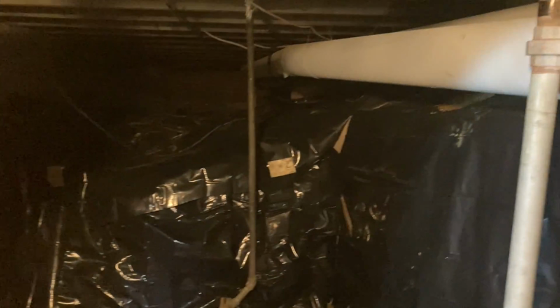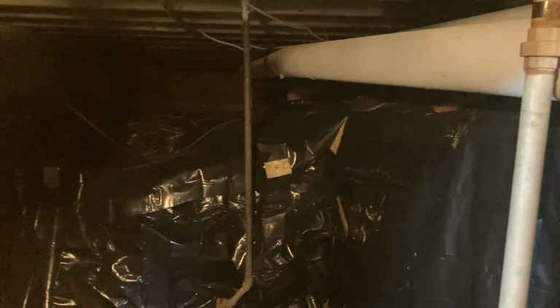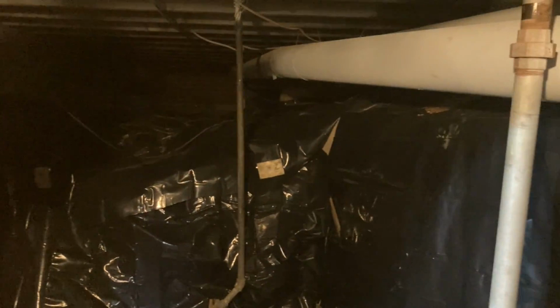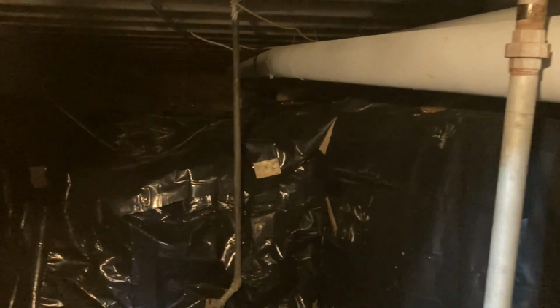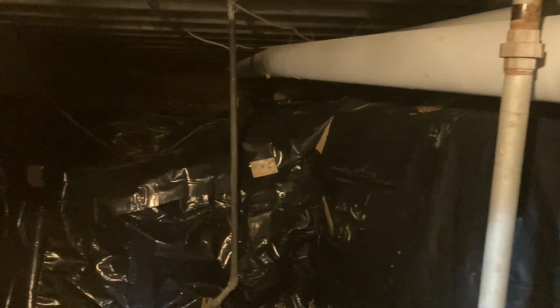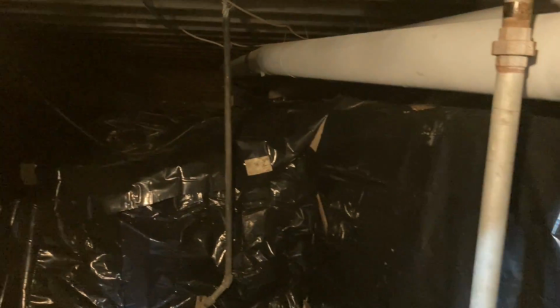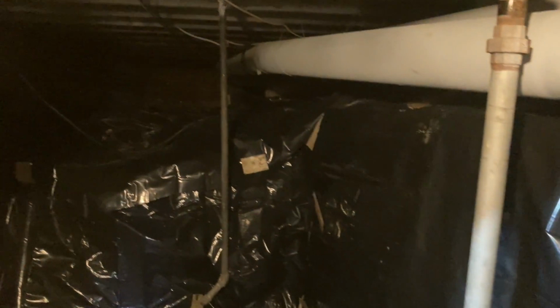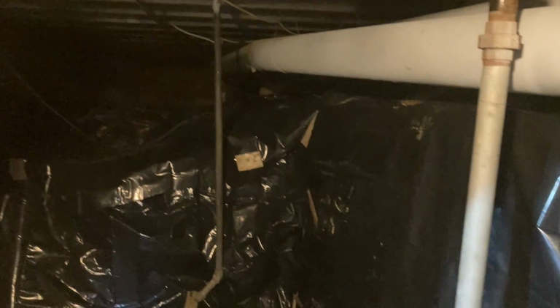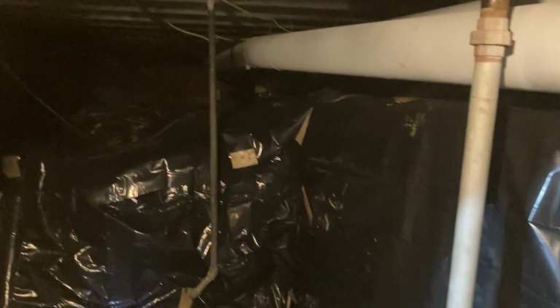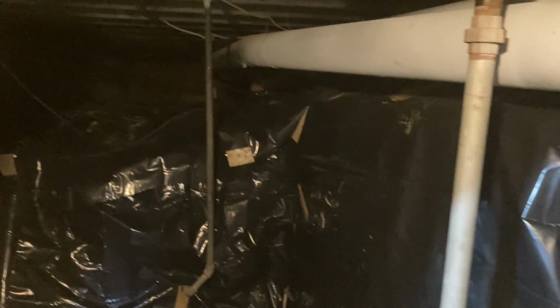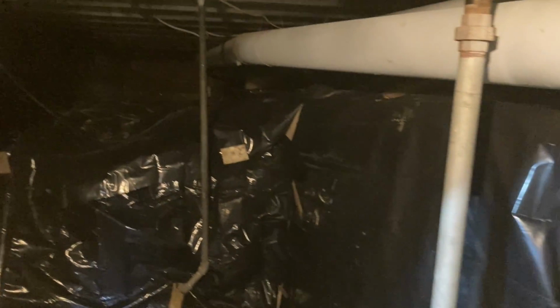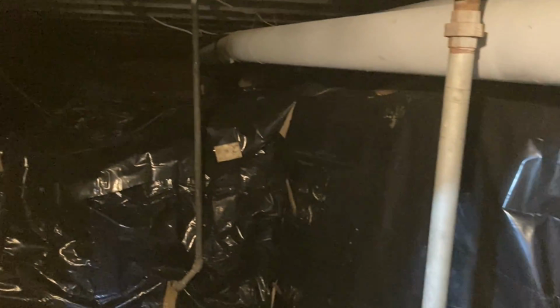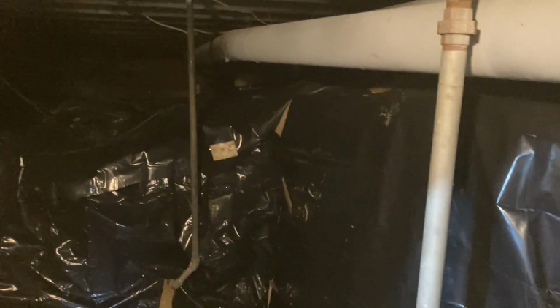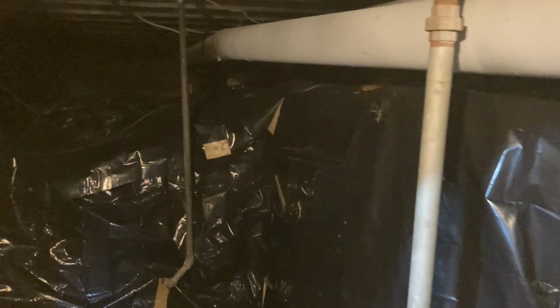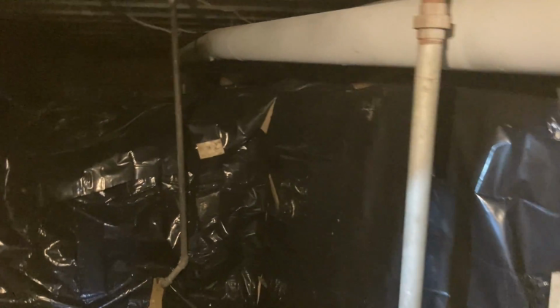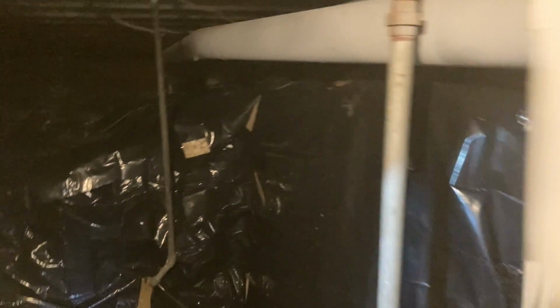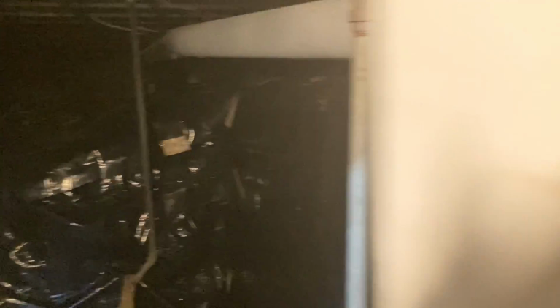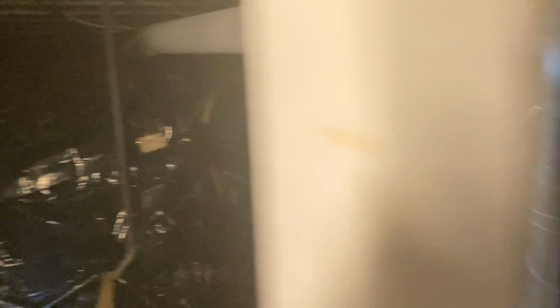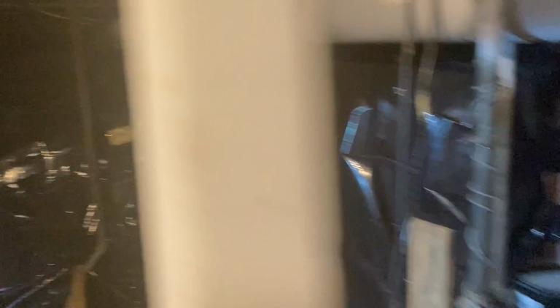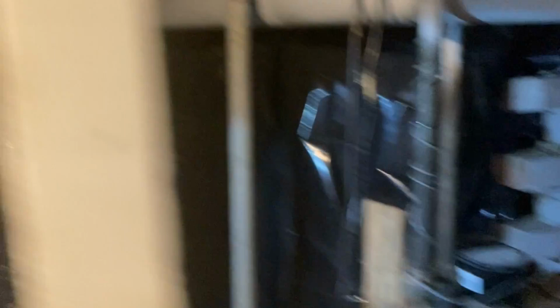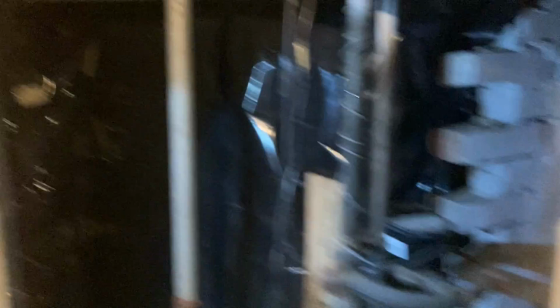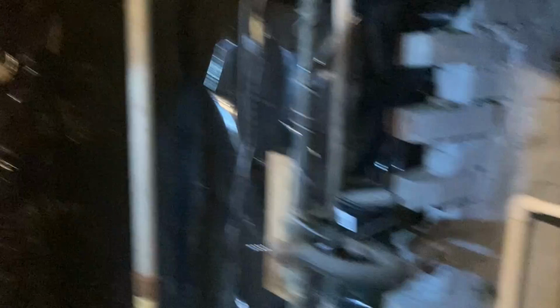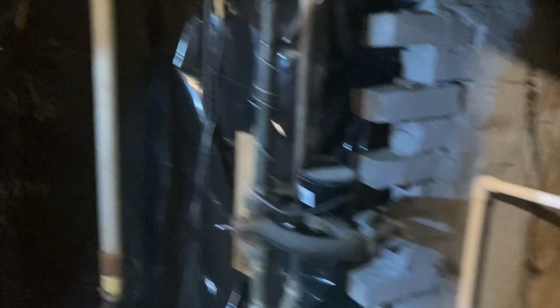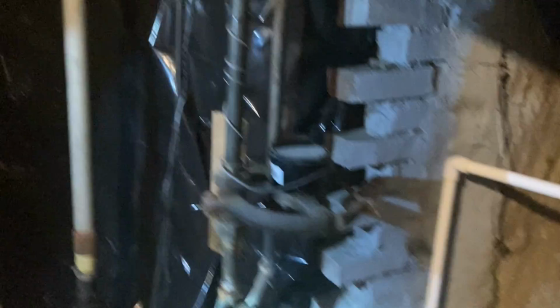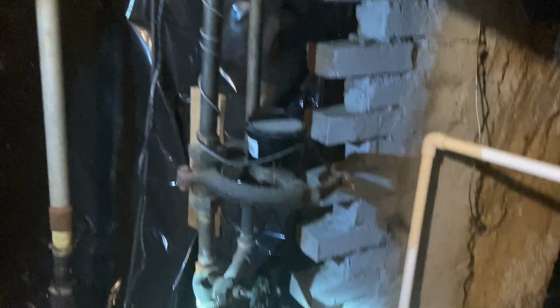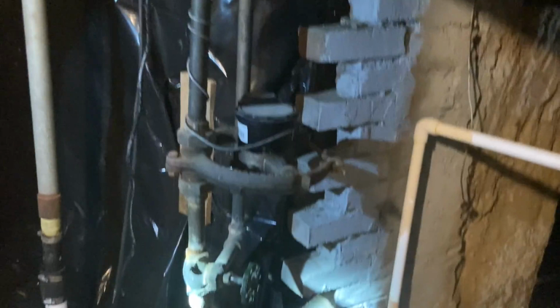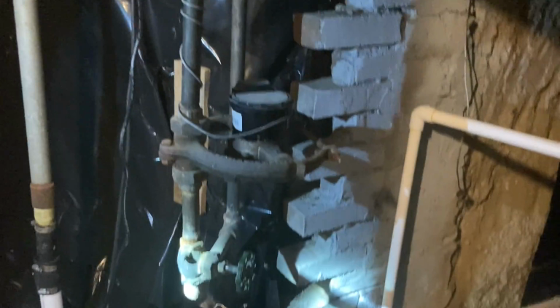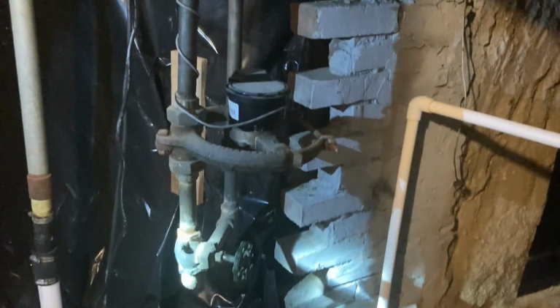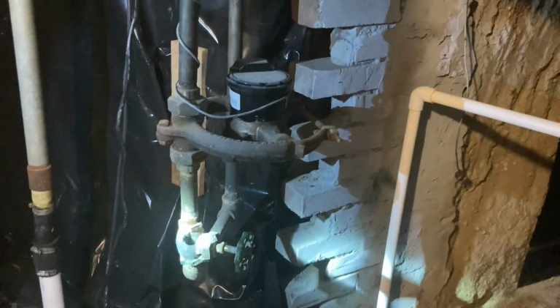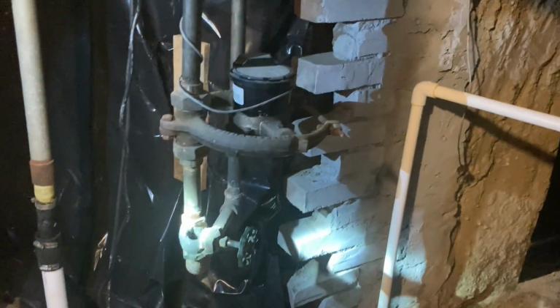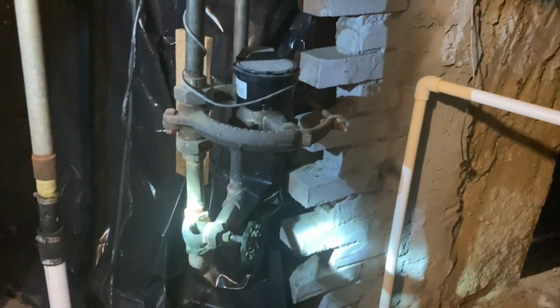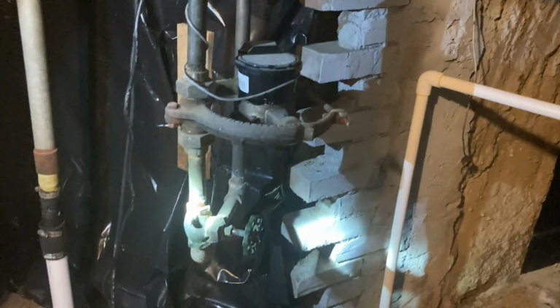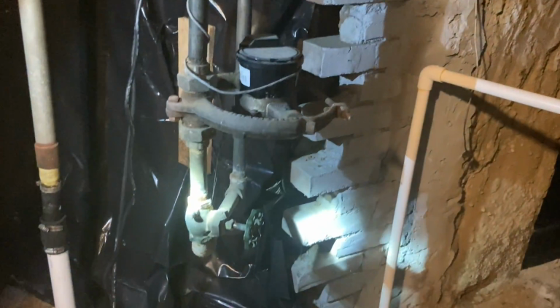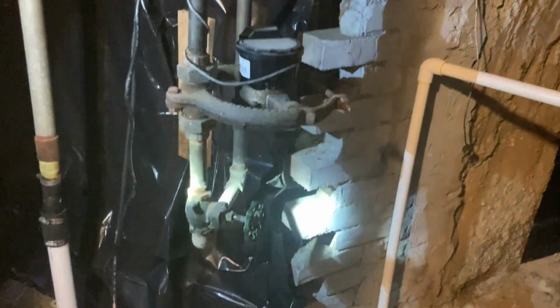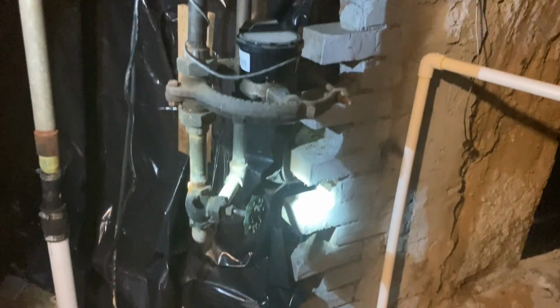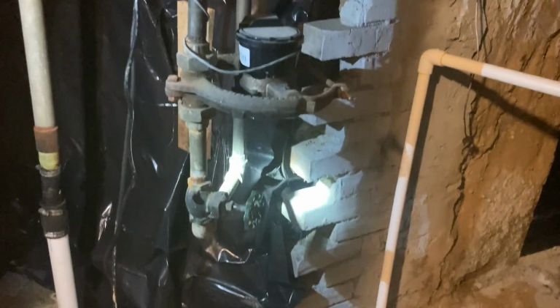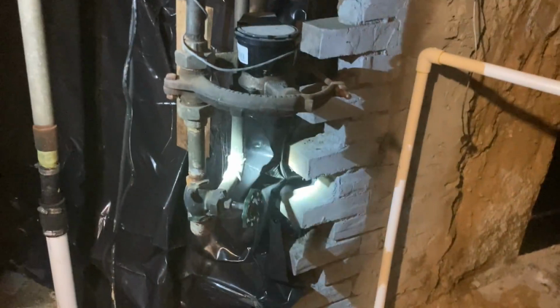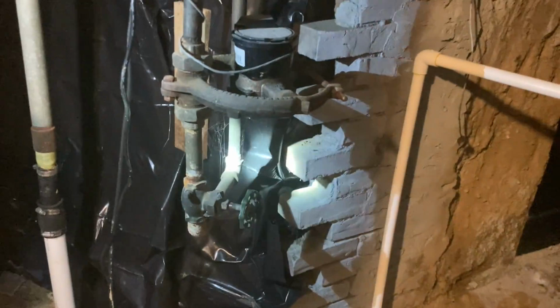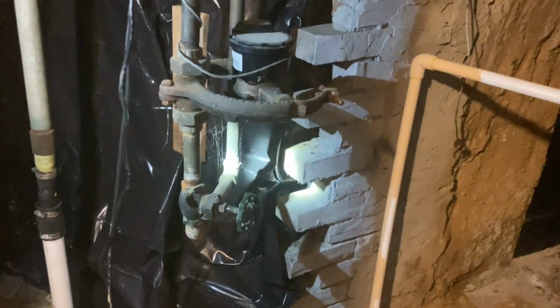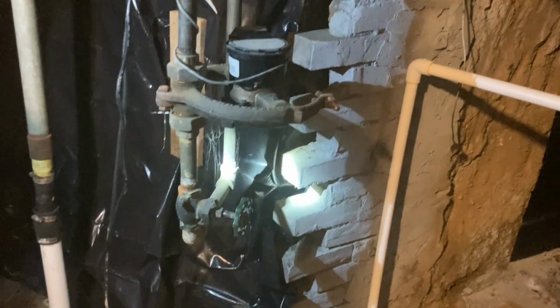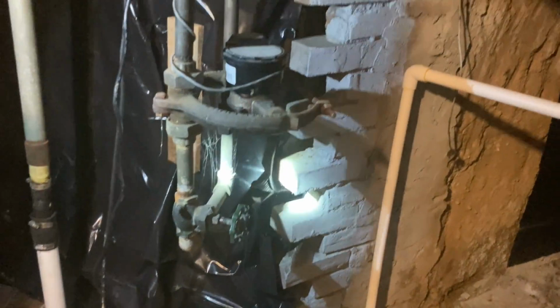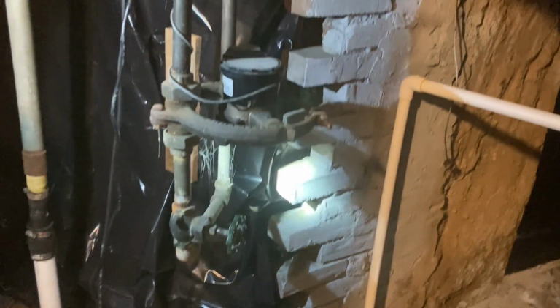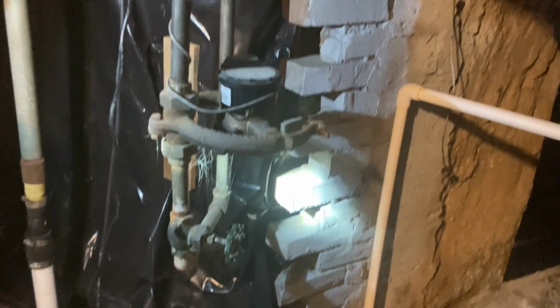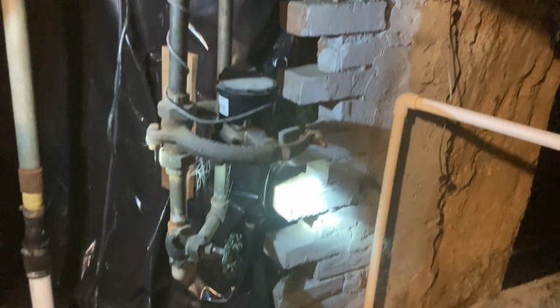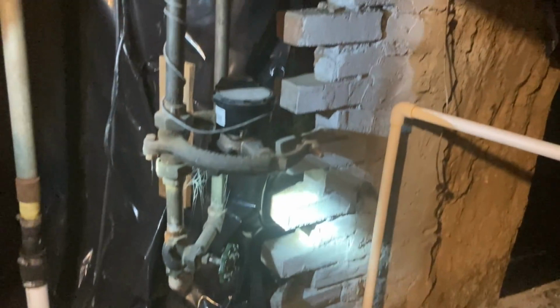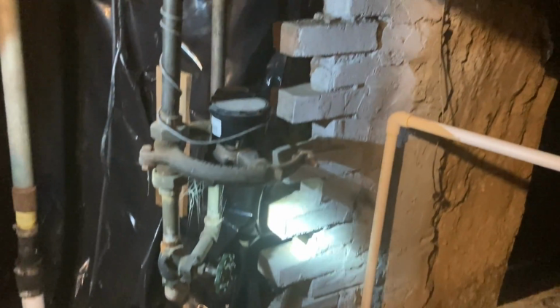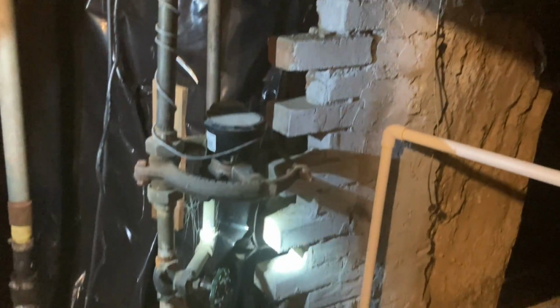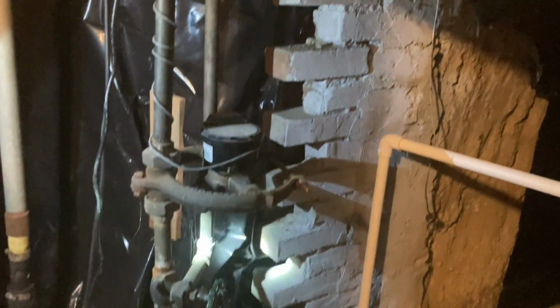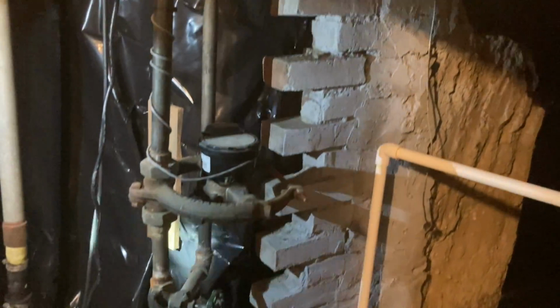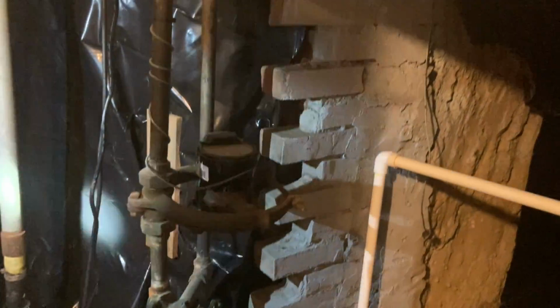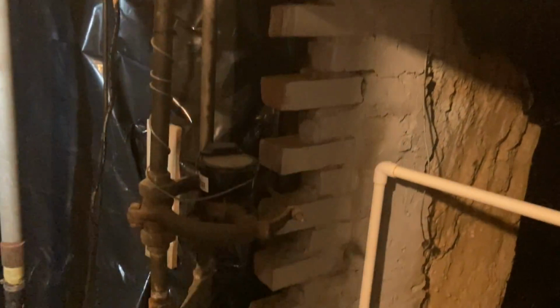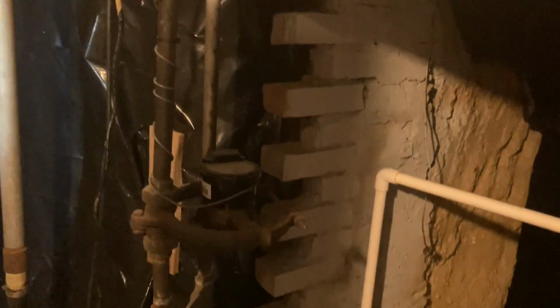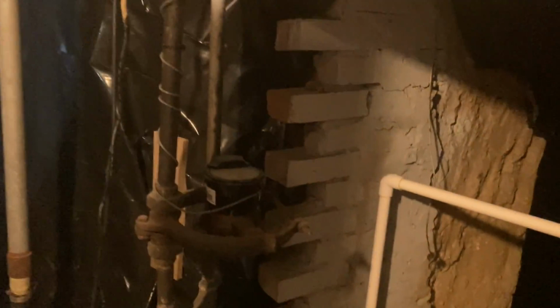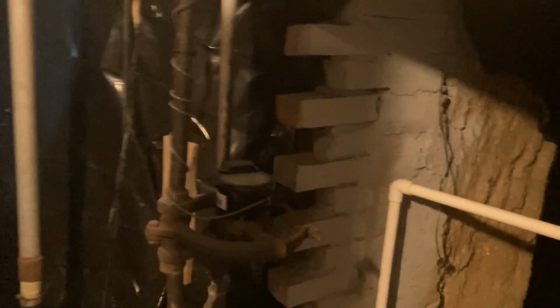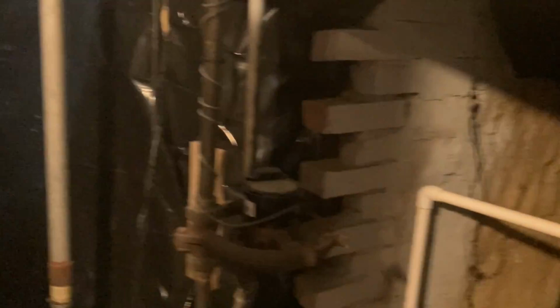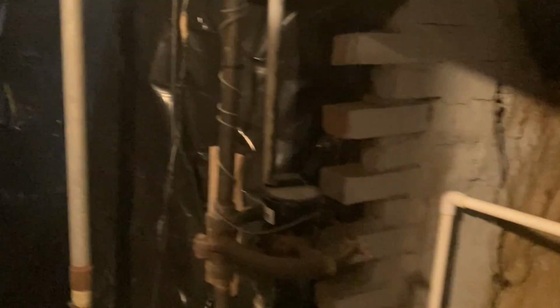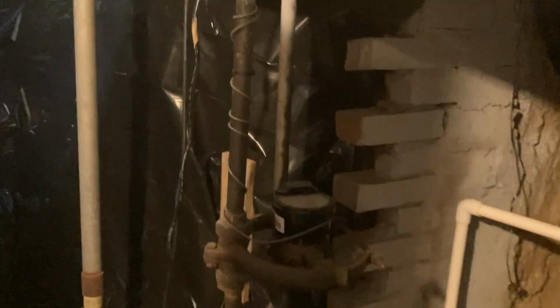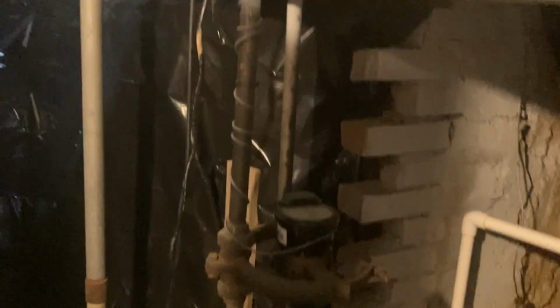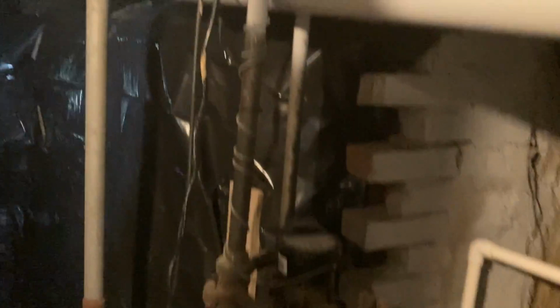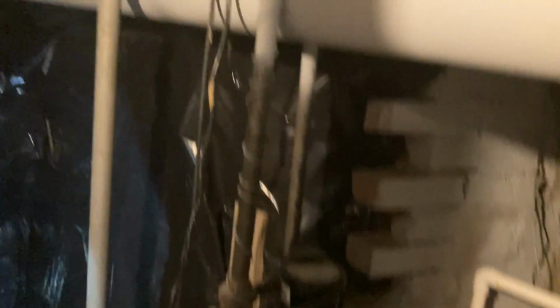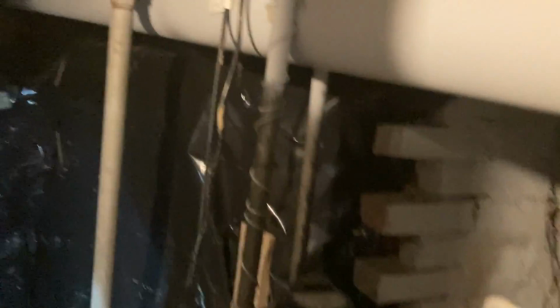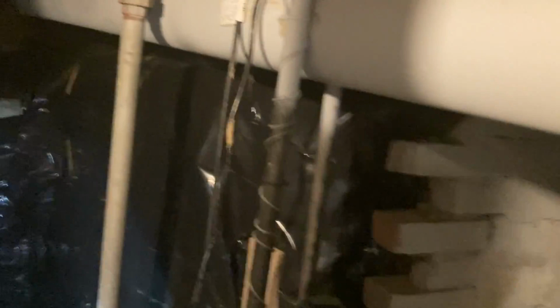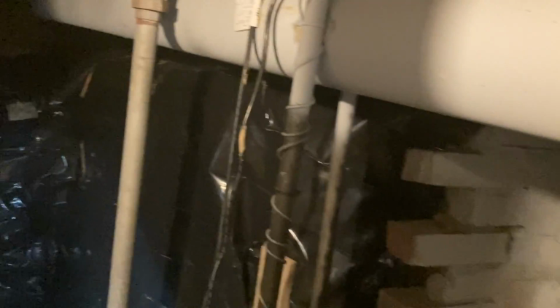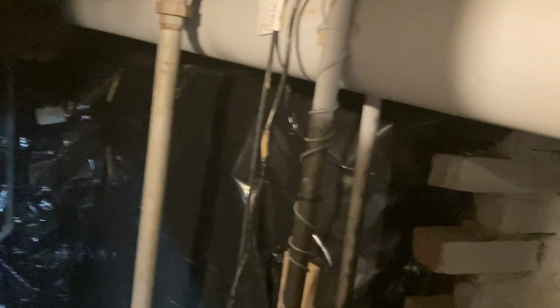Yep, because there's our shutoff bell. So that used to come up in the crawl space.